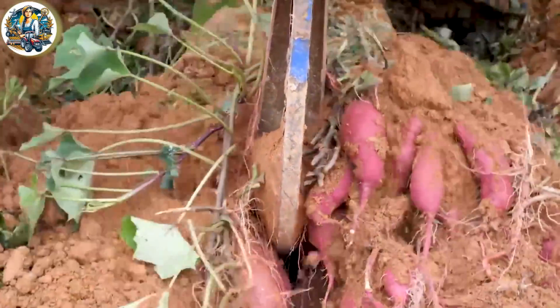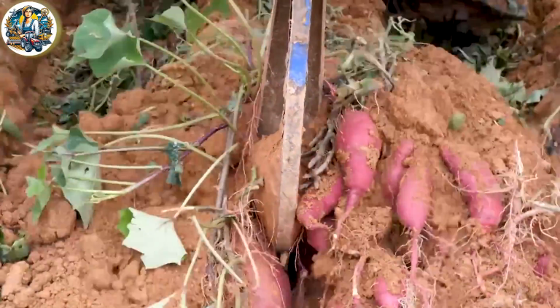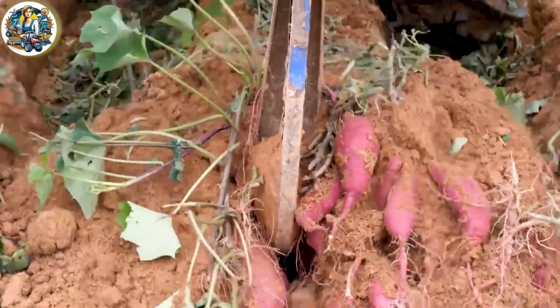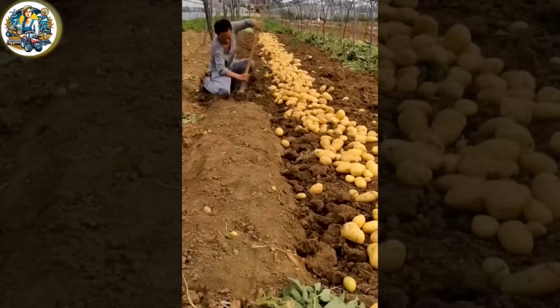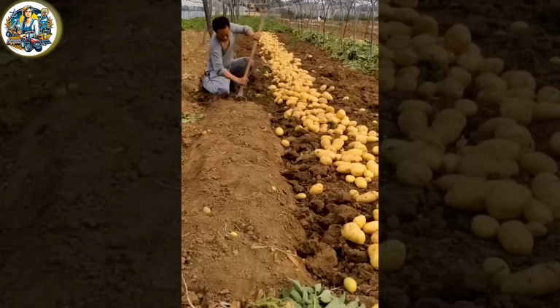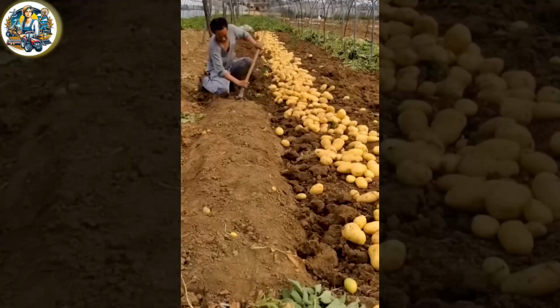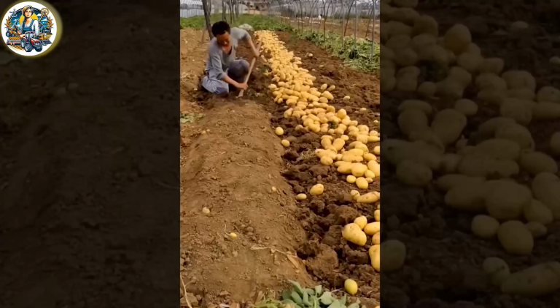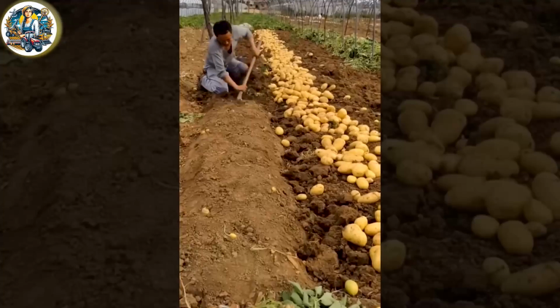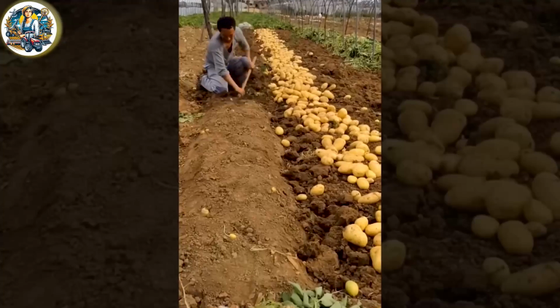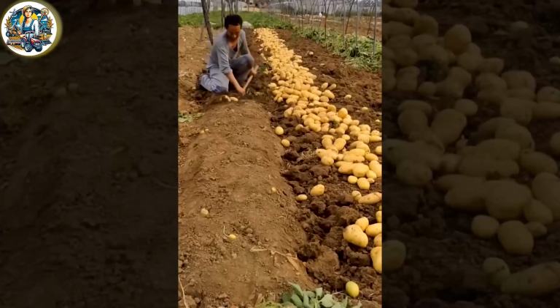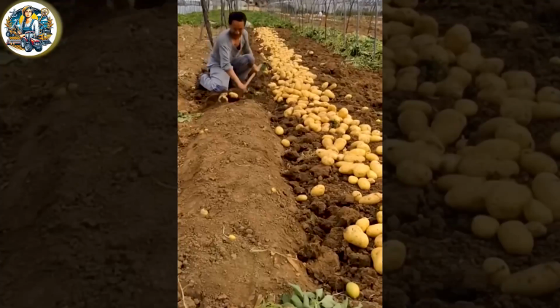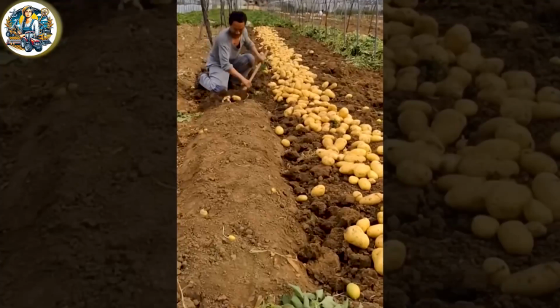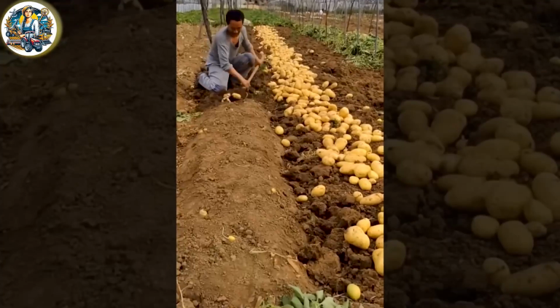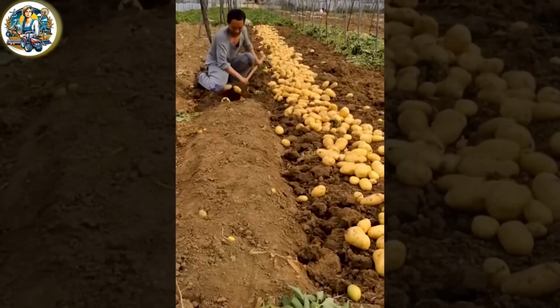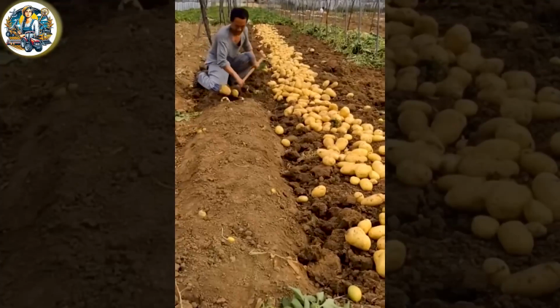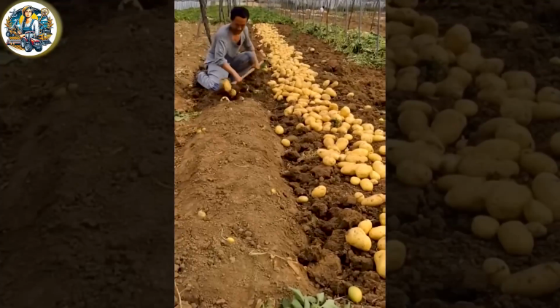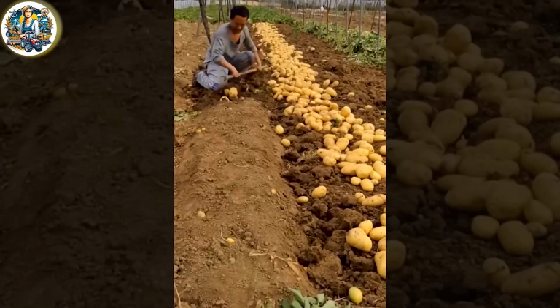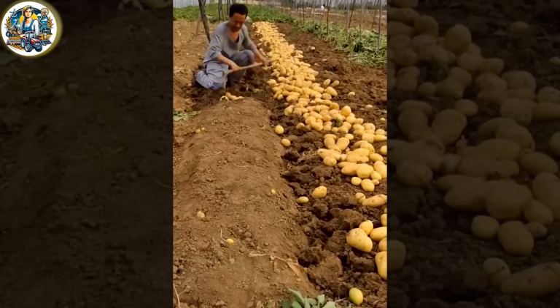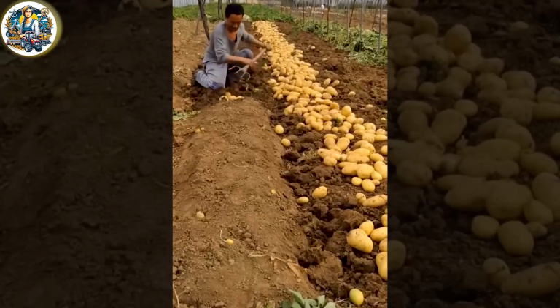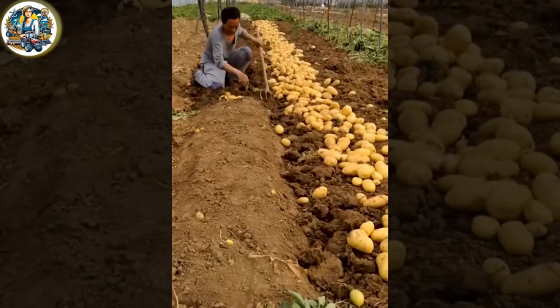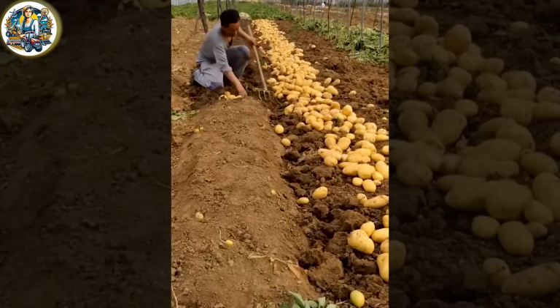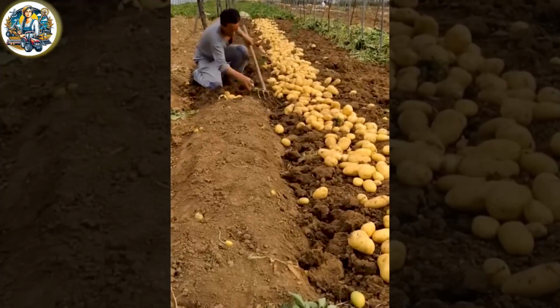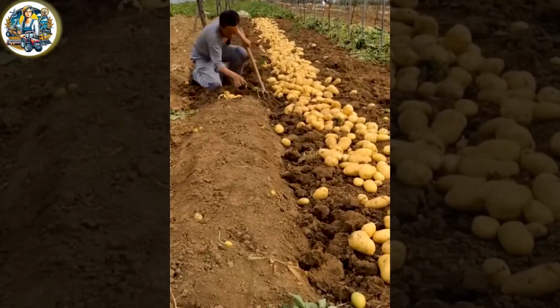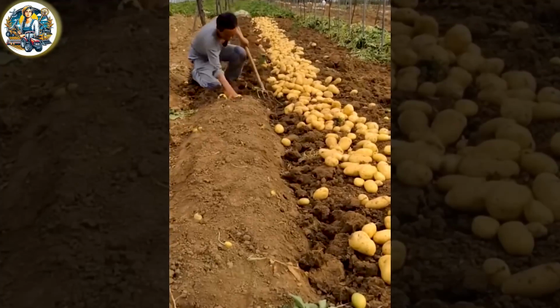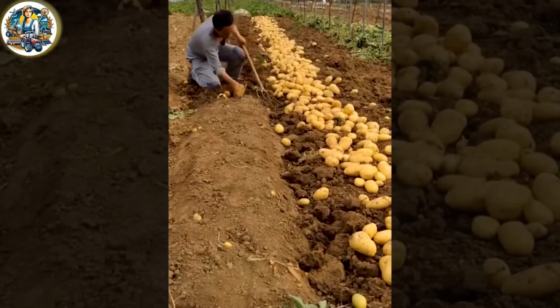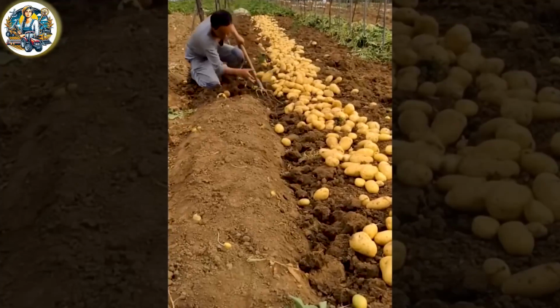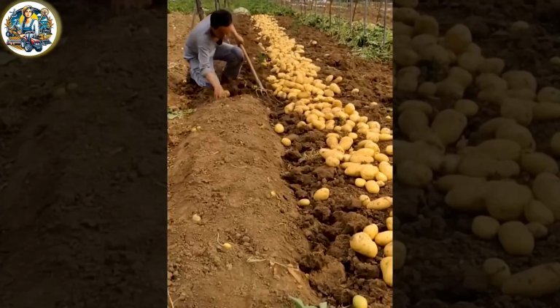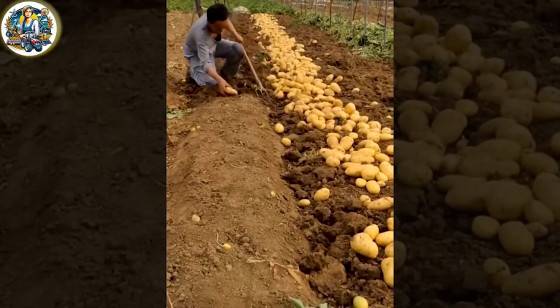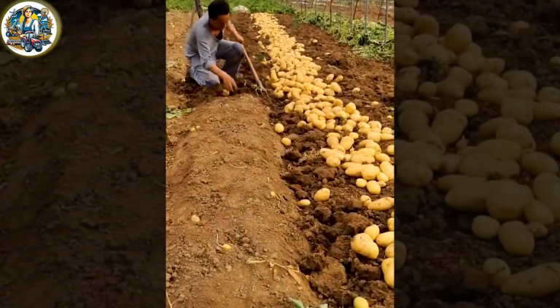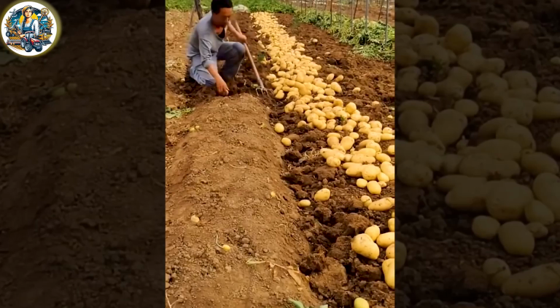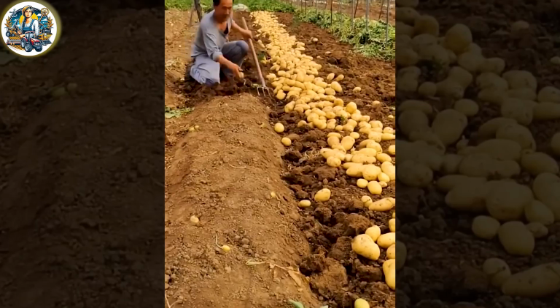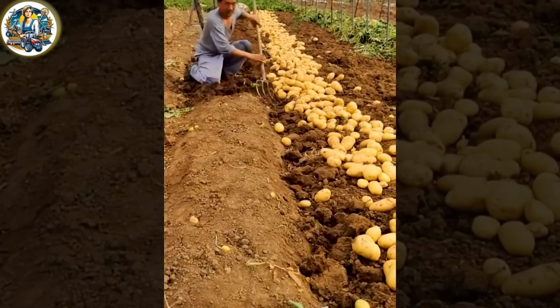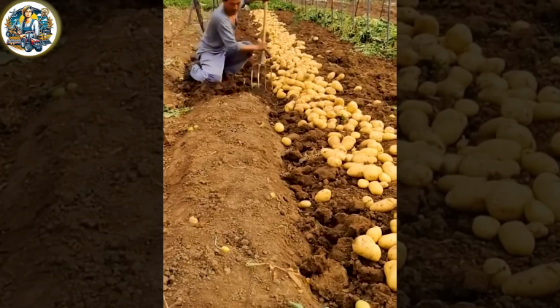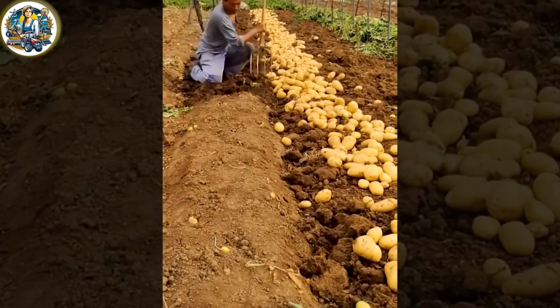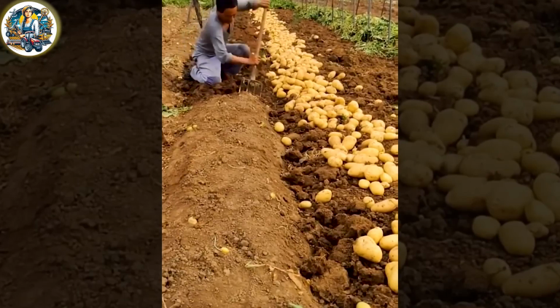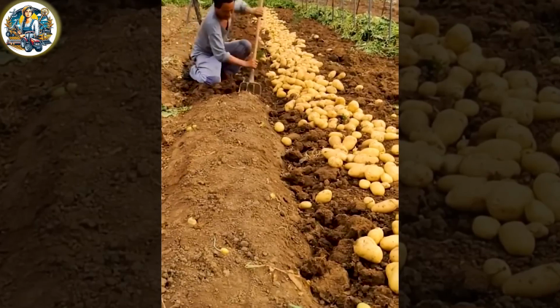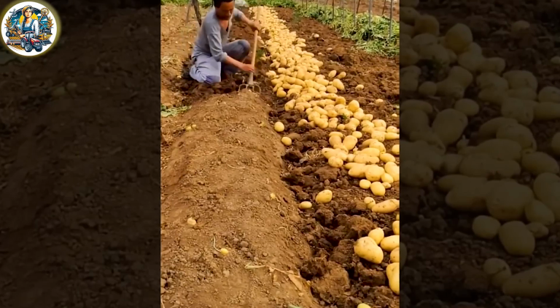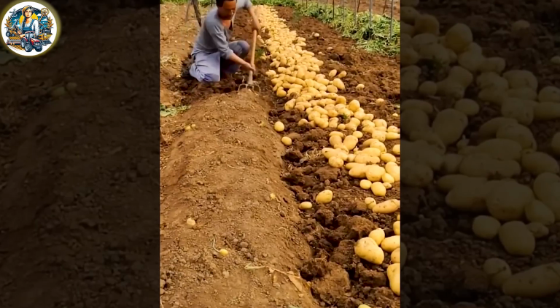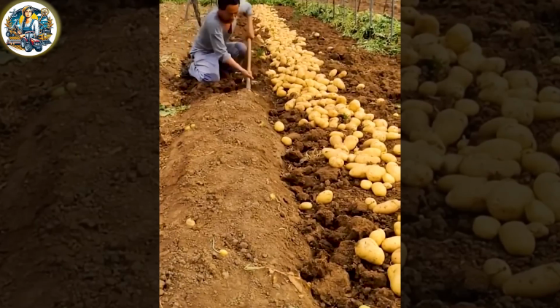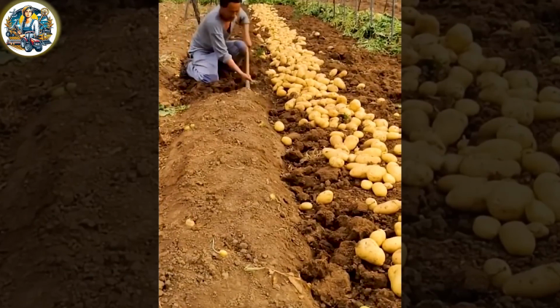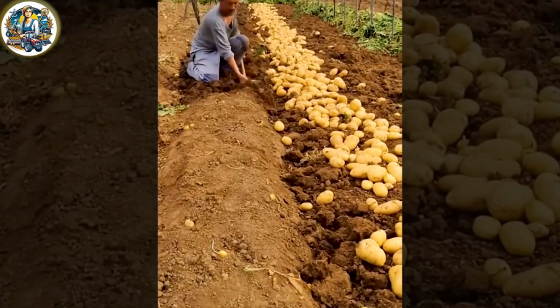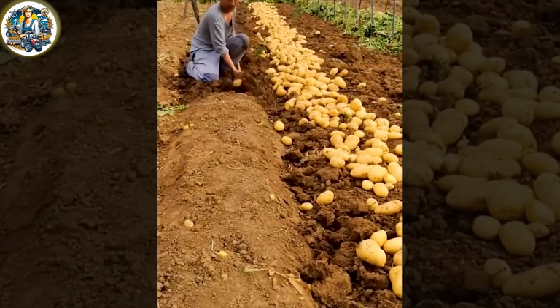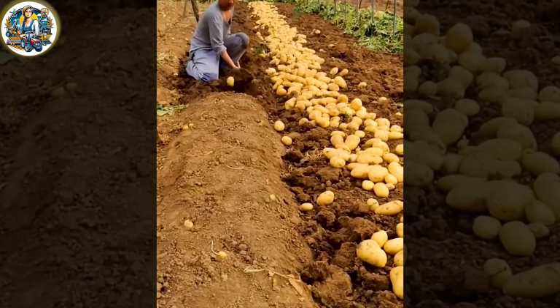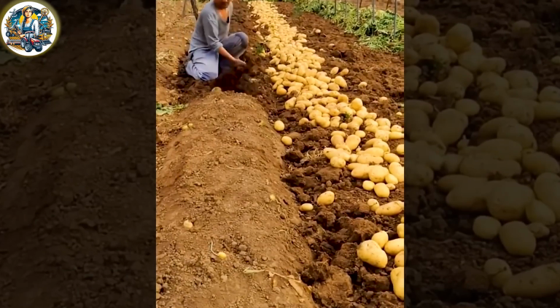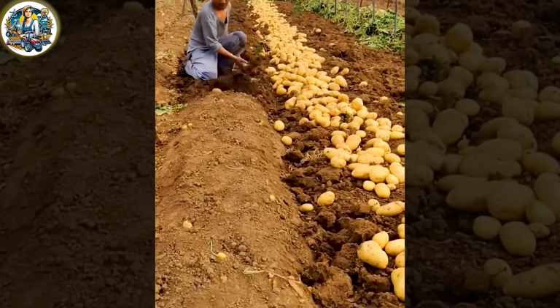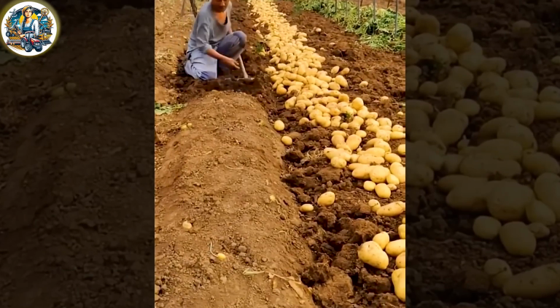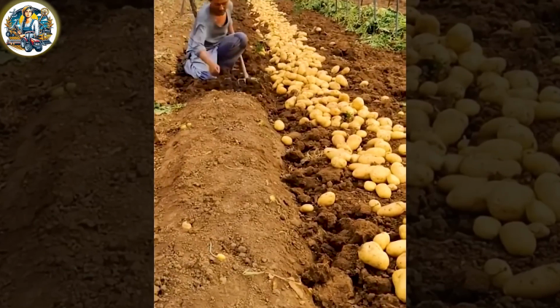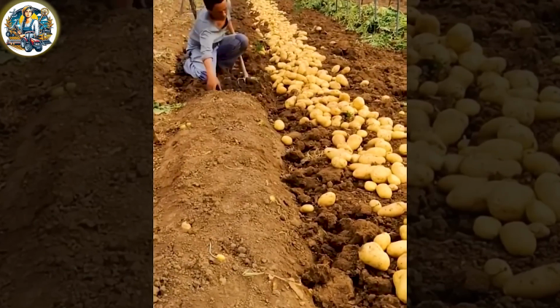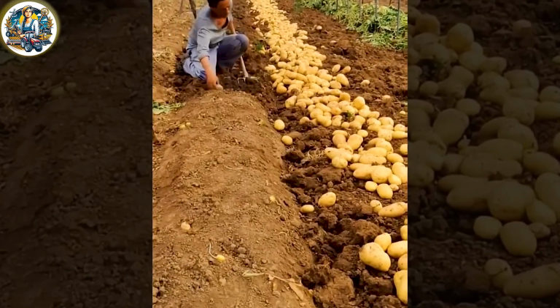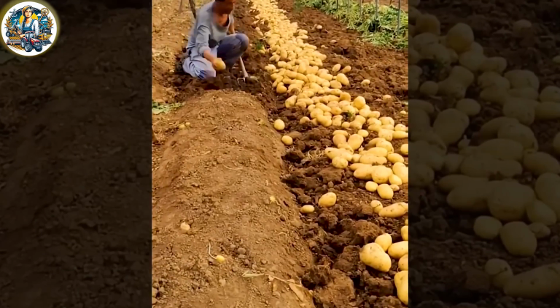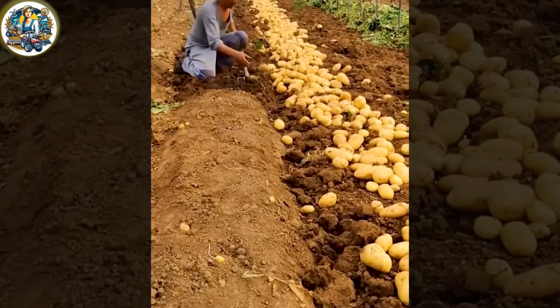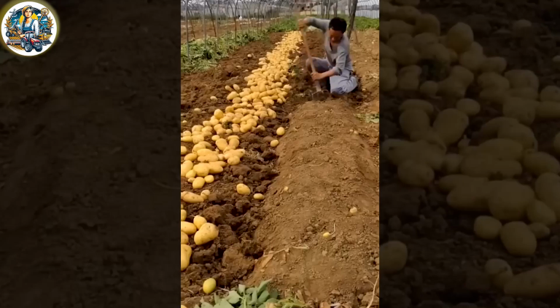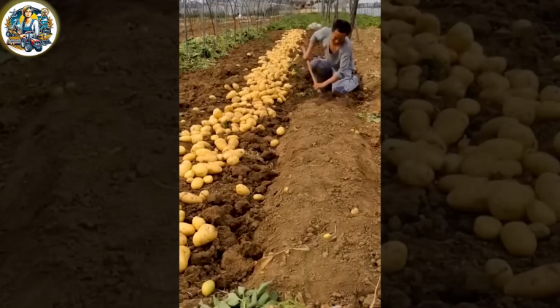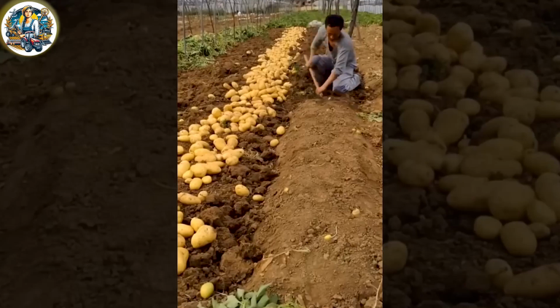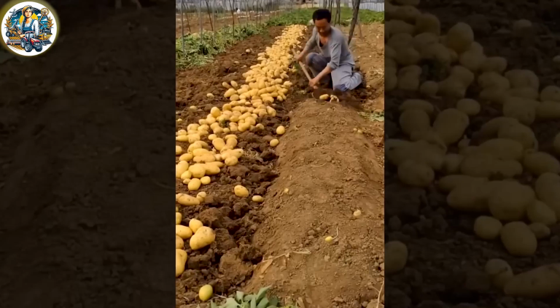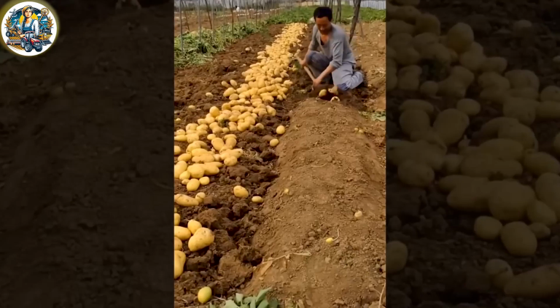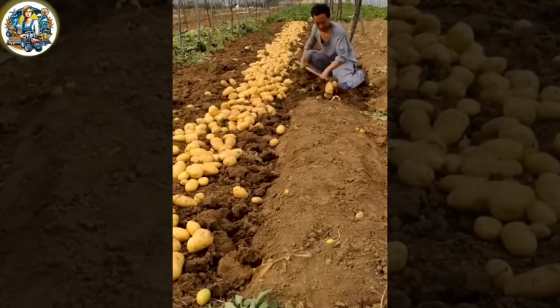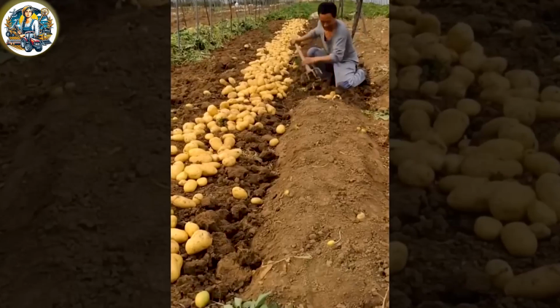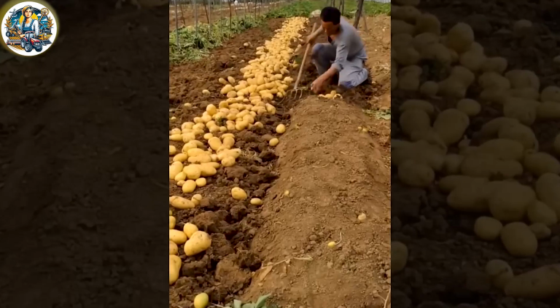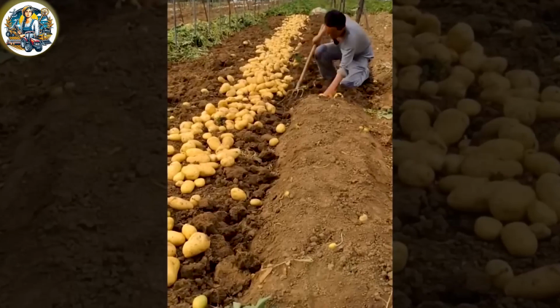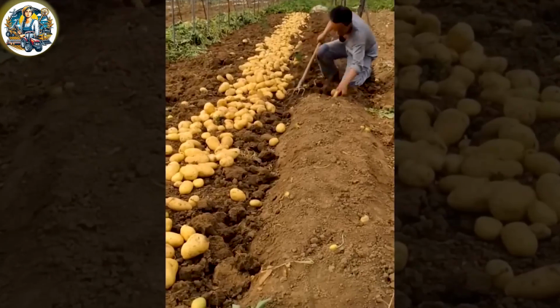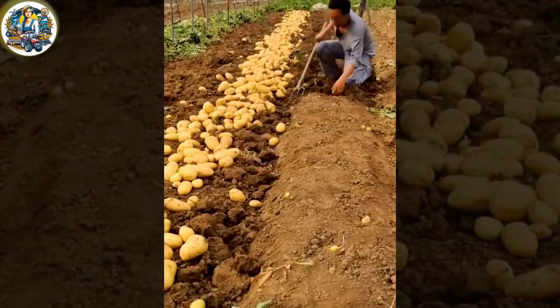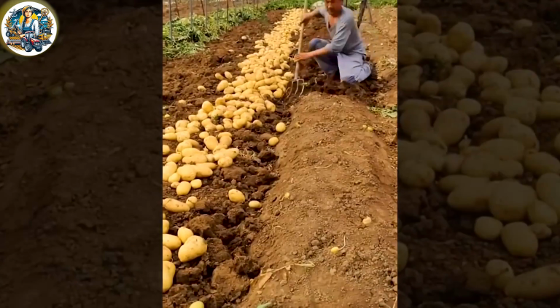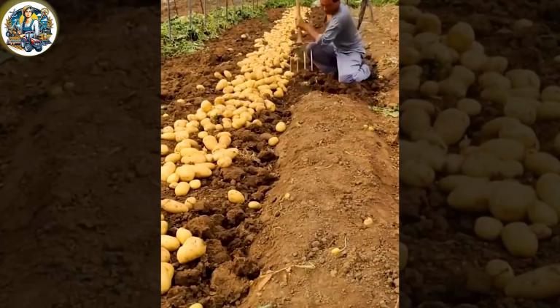With such basic and simple tools, farmers effortlessly harvest a potato field without encountering any difficulties.